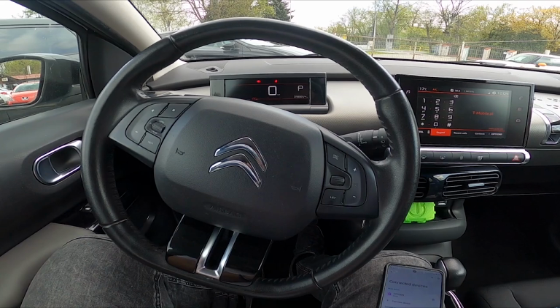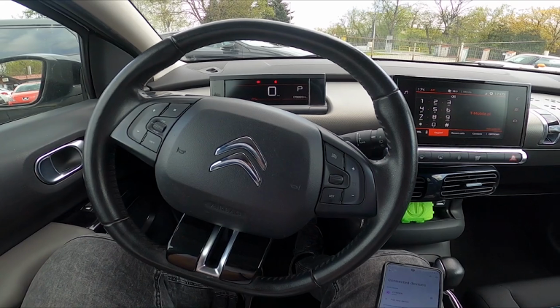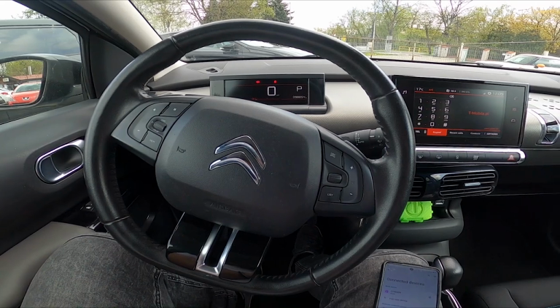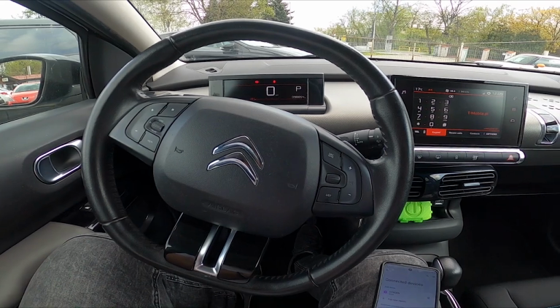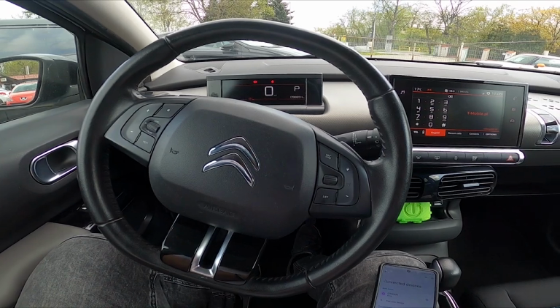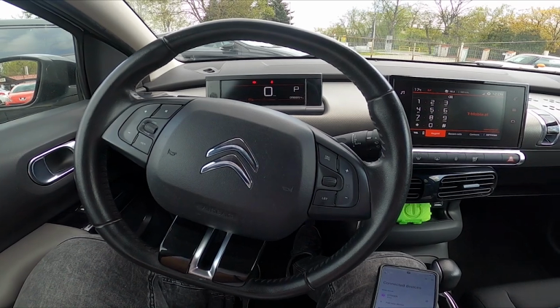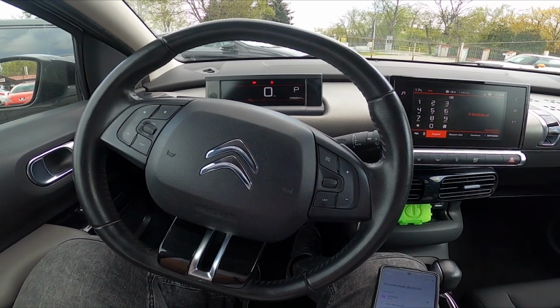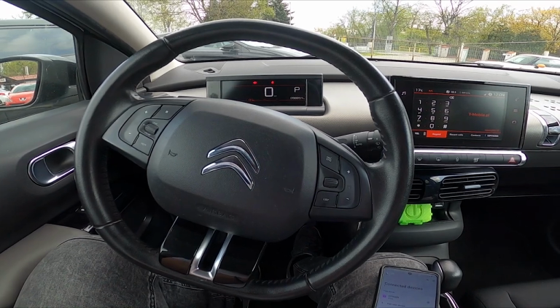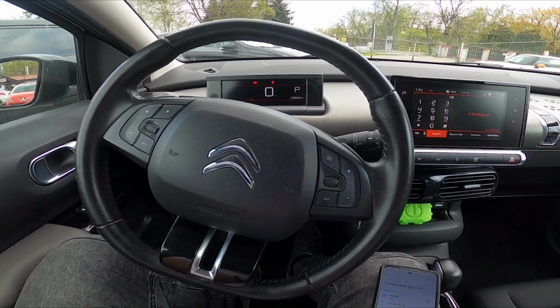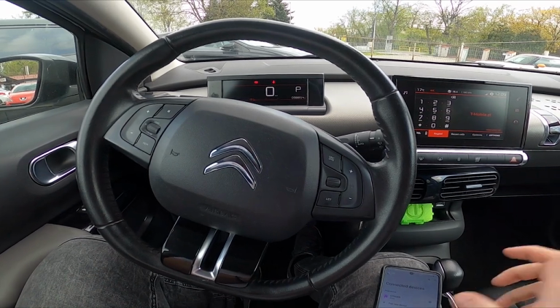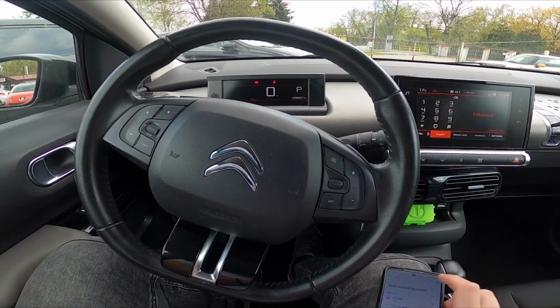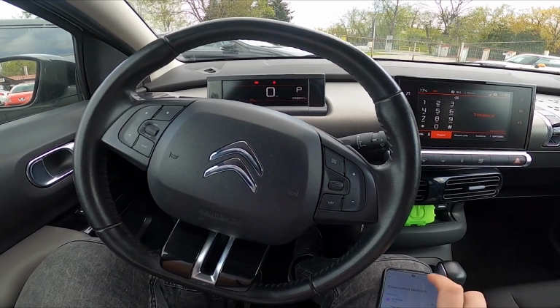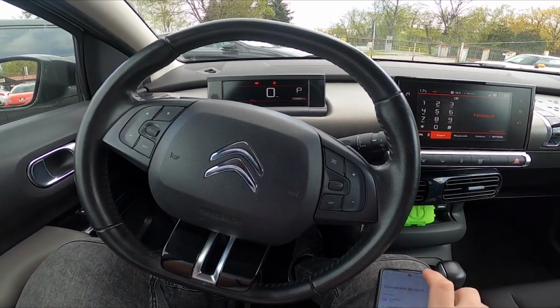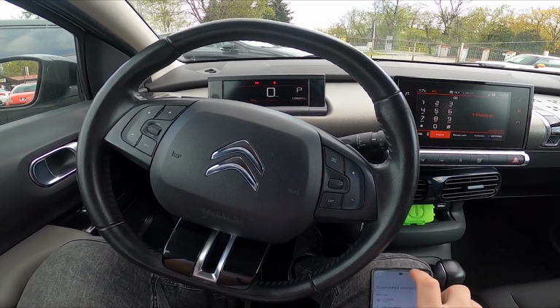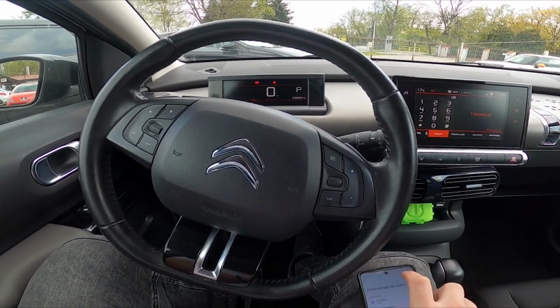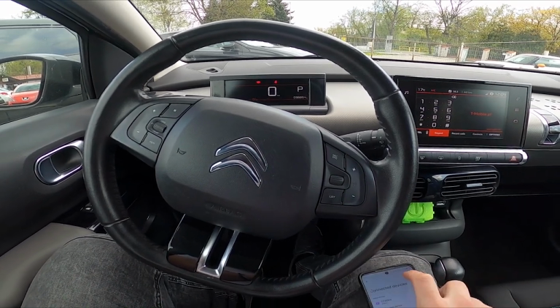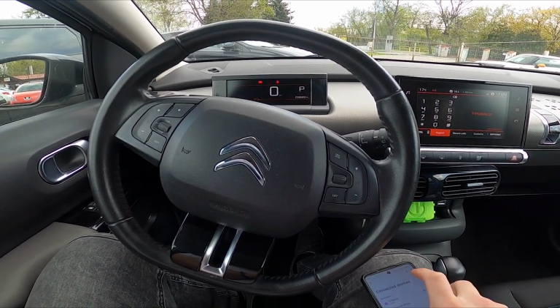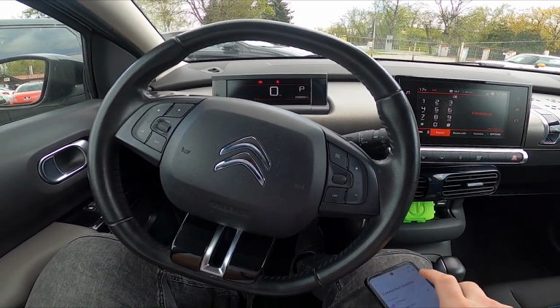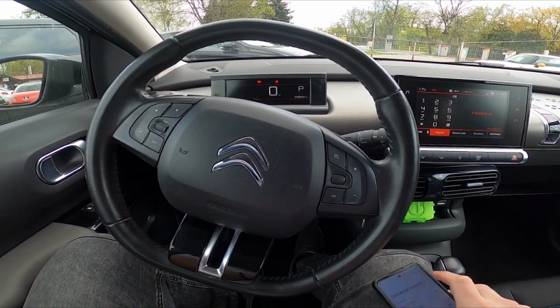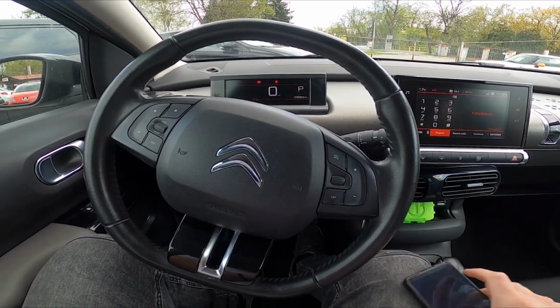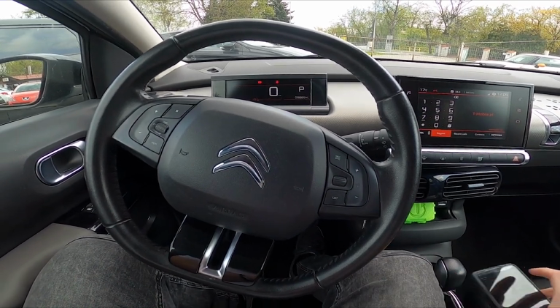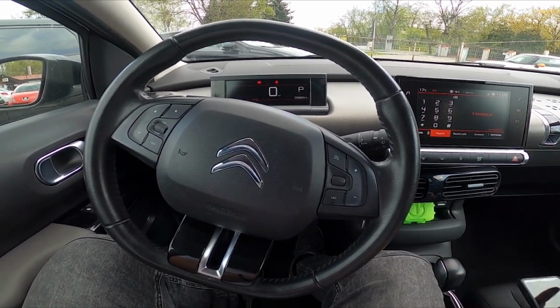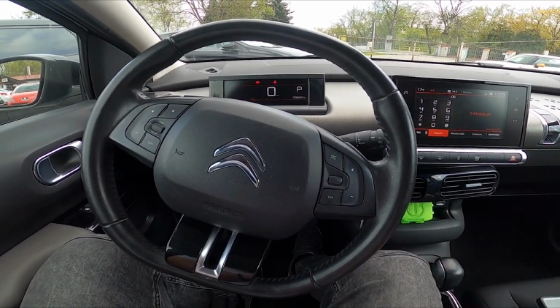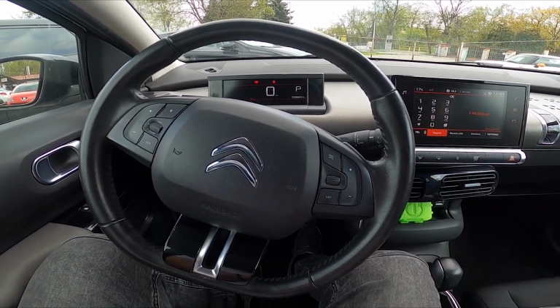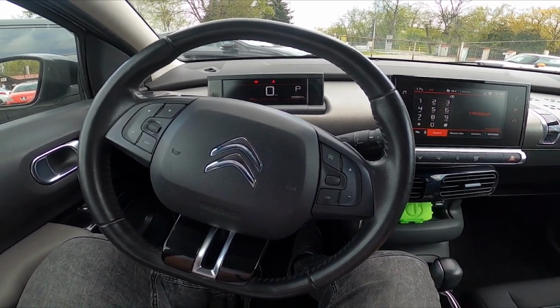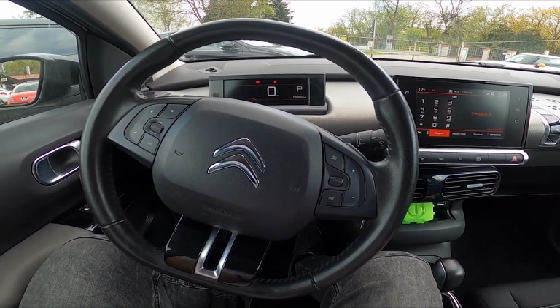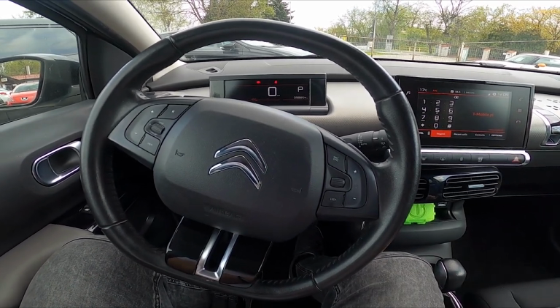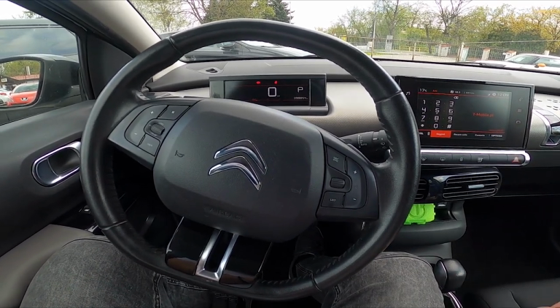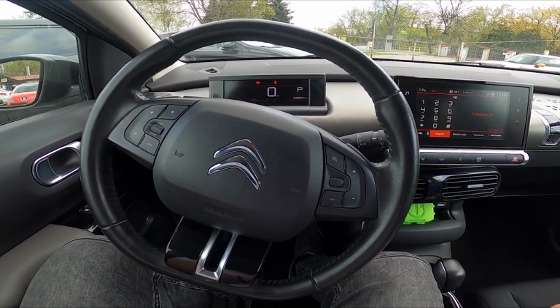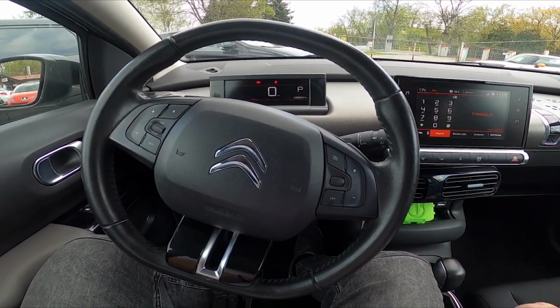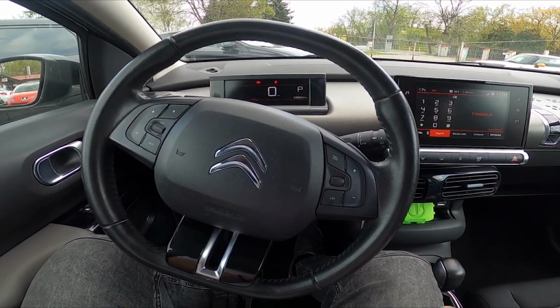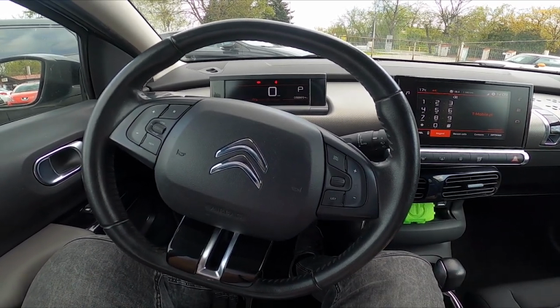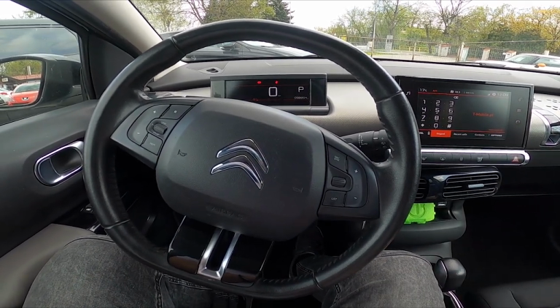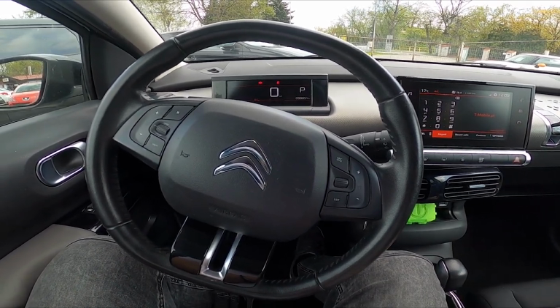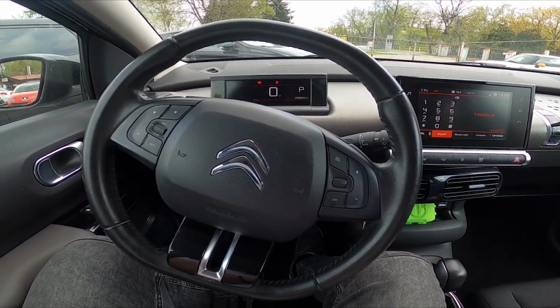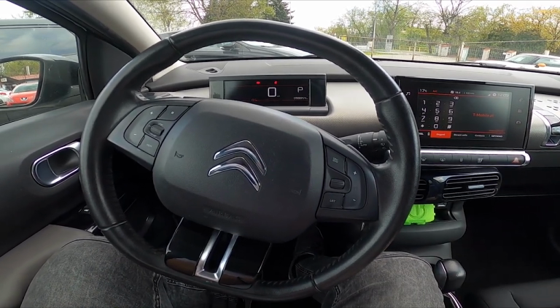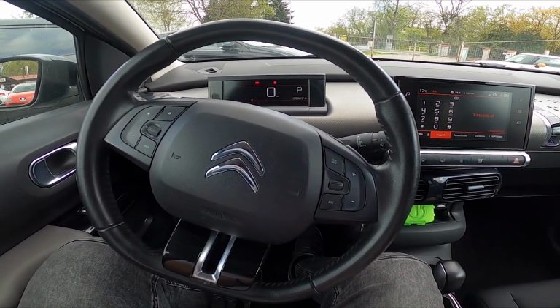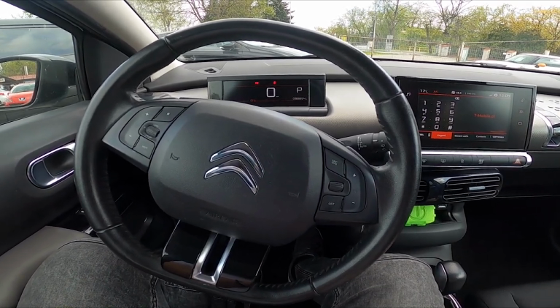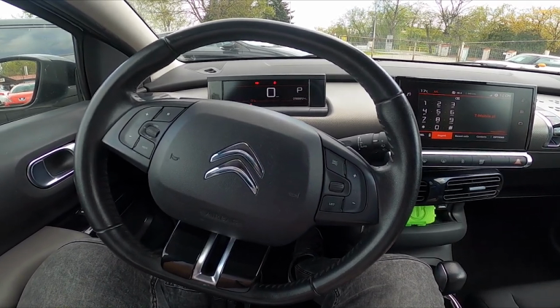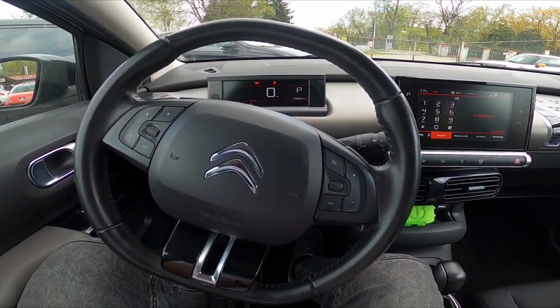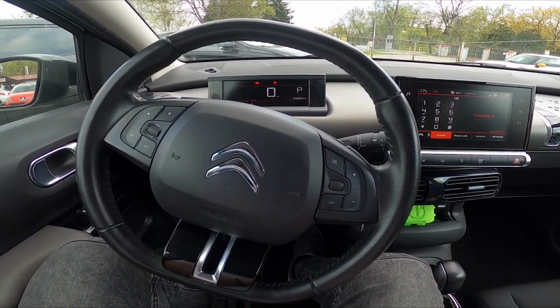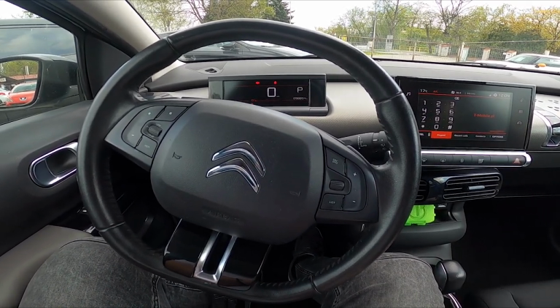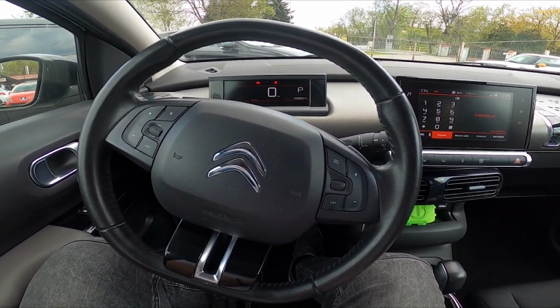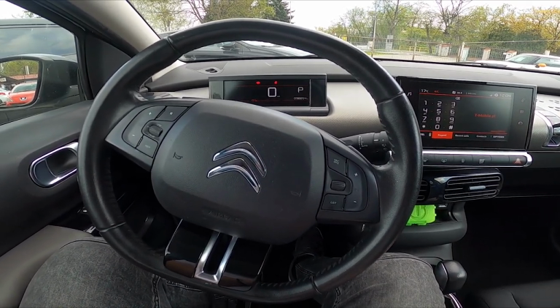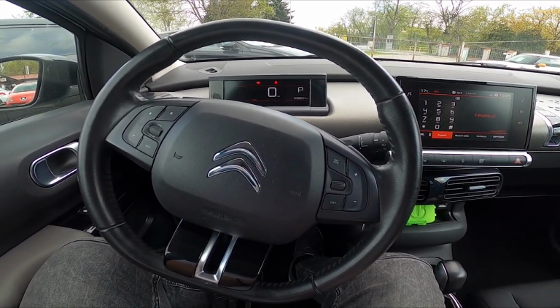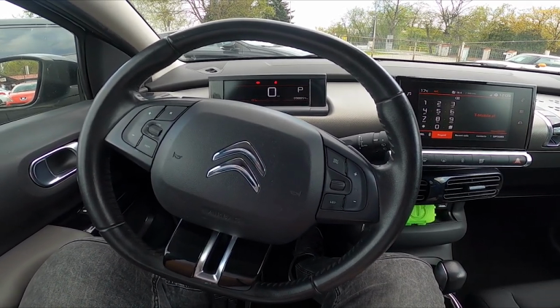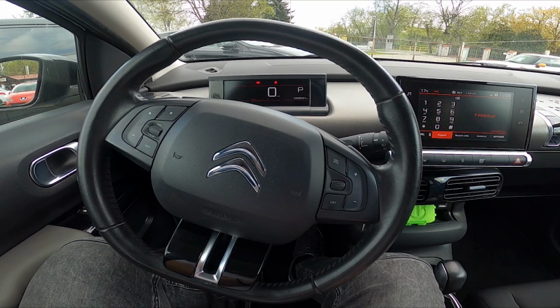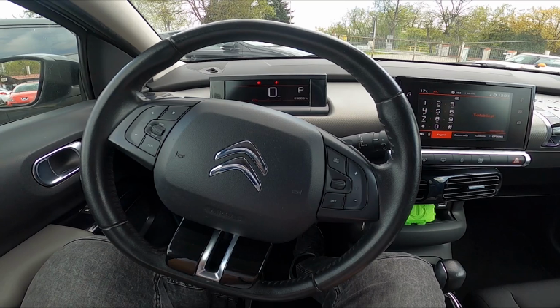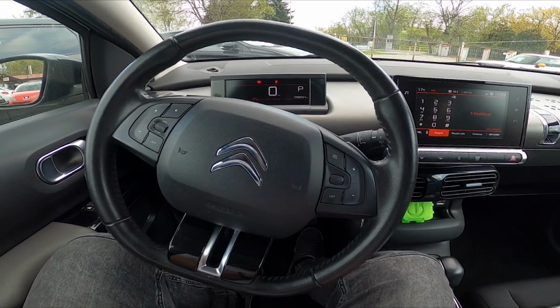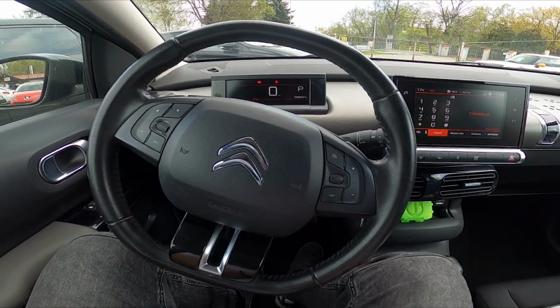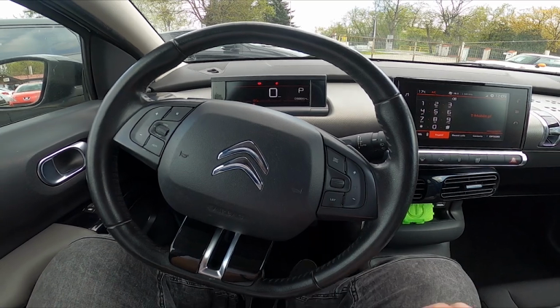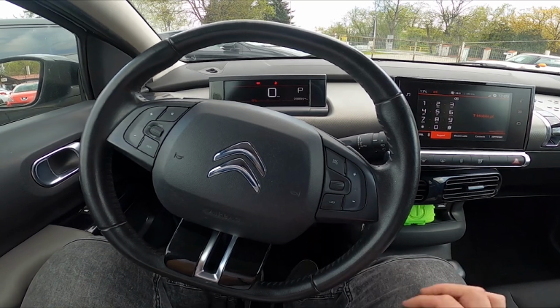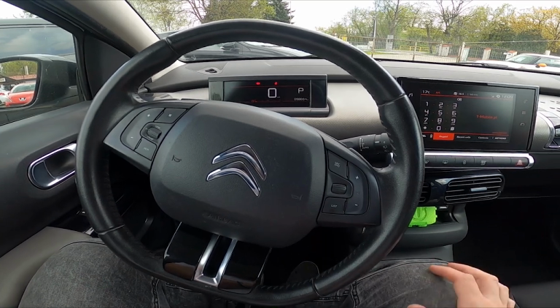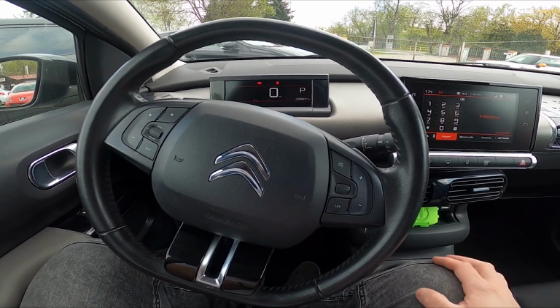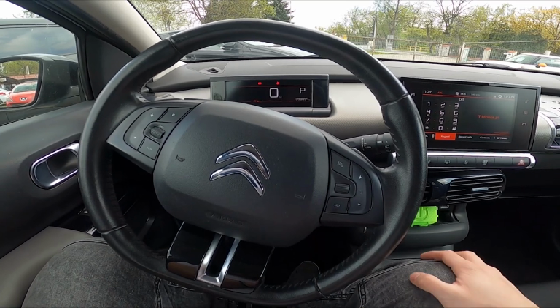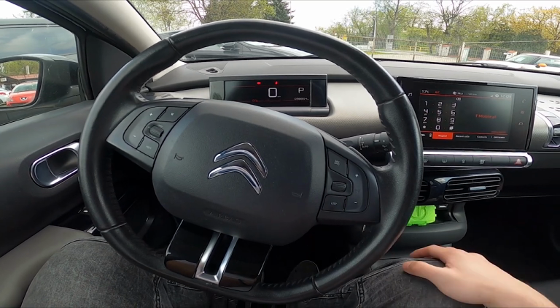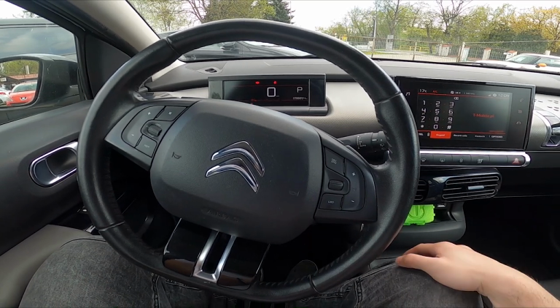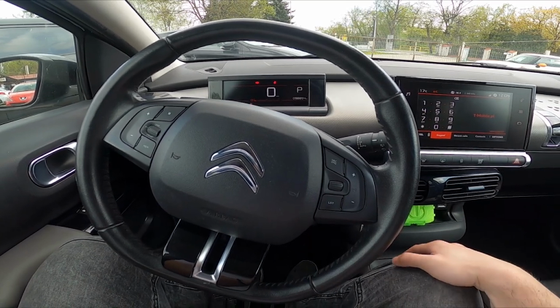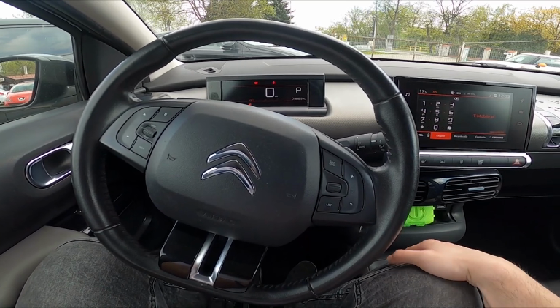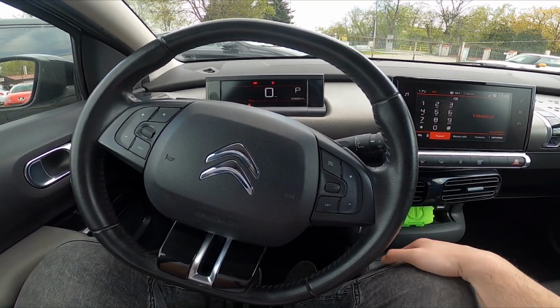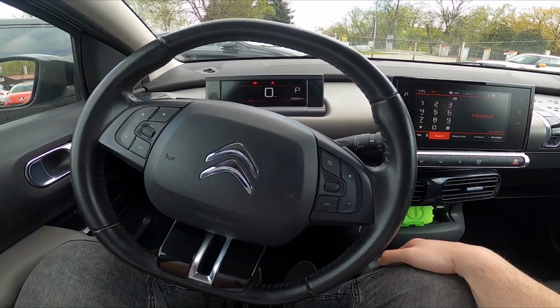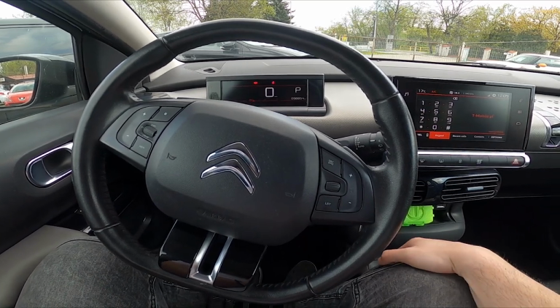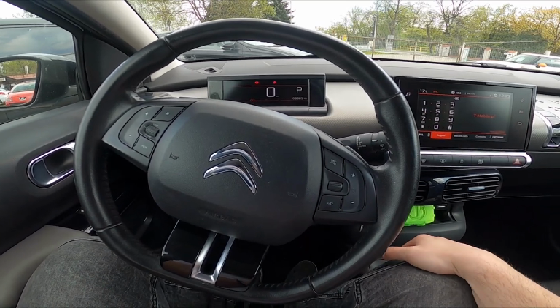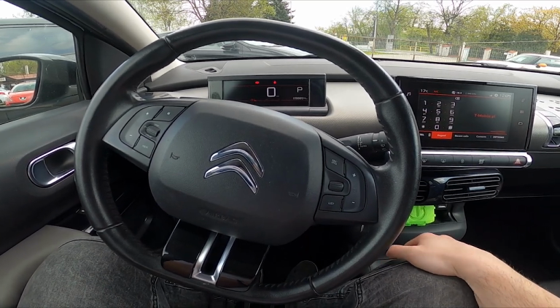Hello, today I'm in the Citroen C4 Cactus. In this video I'll show you how to make a phone call.